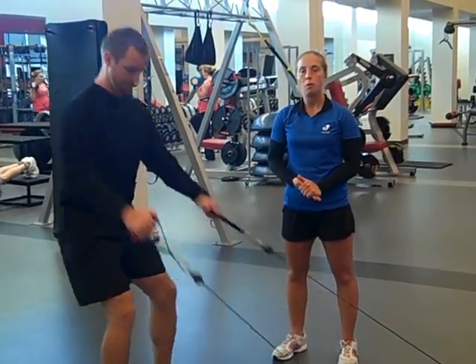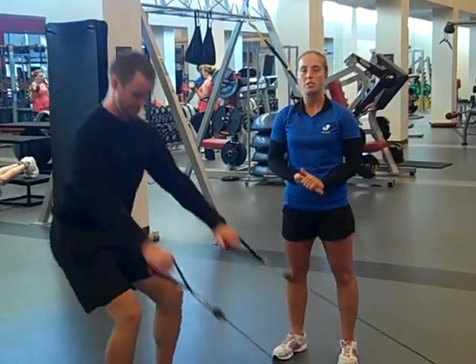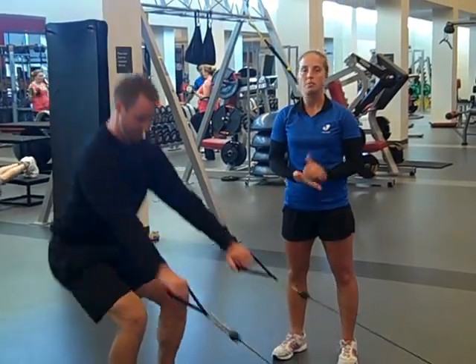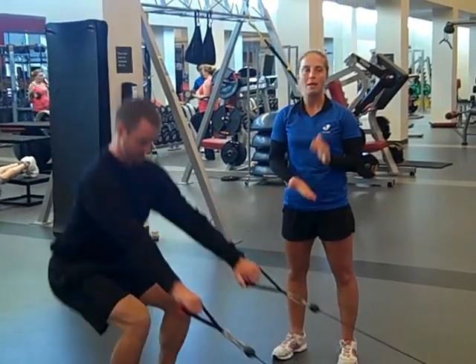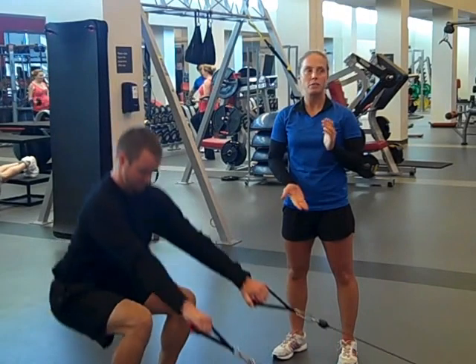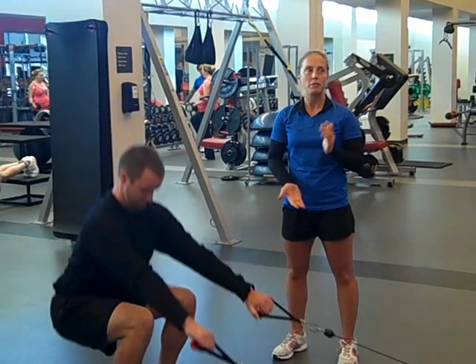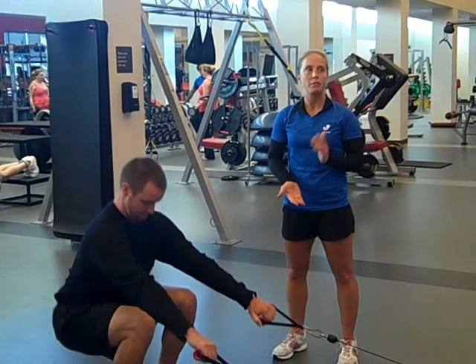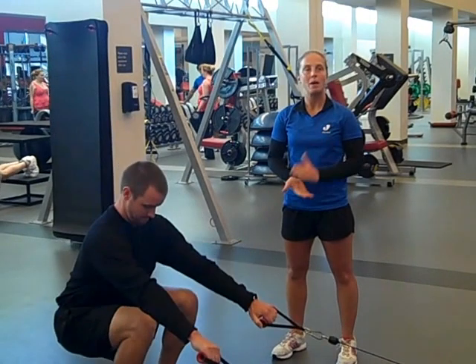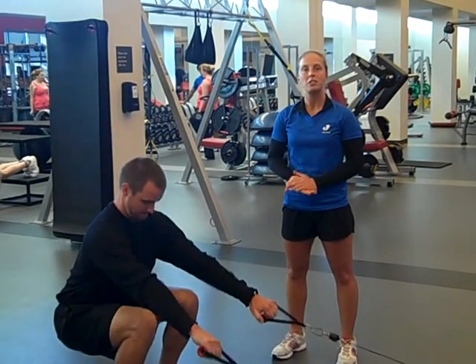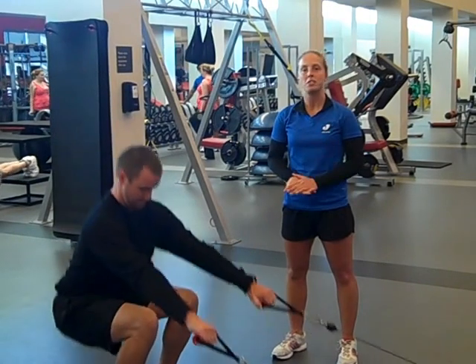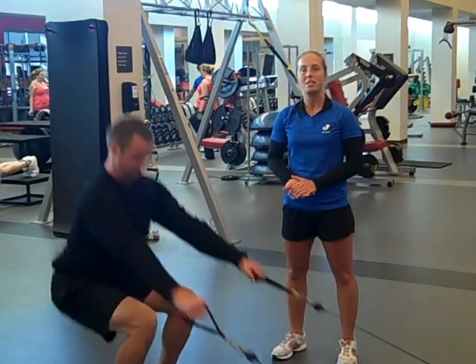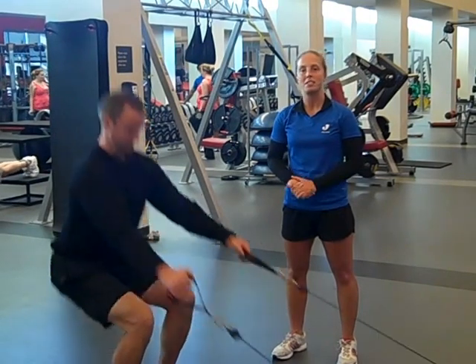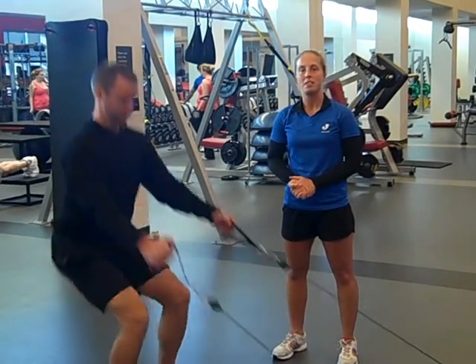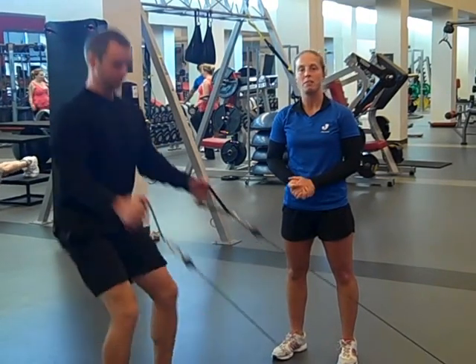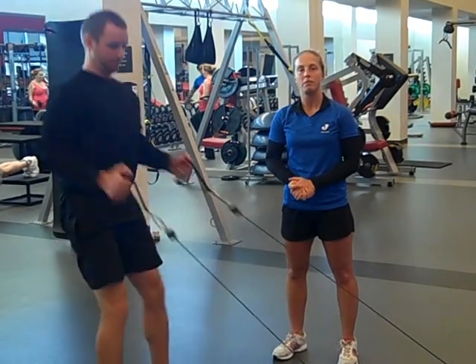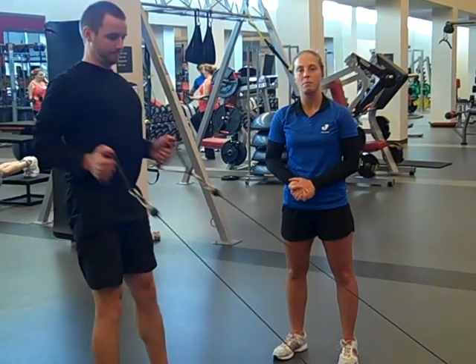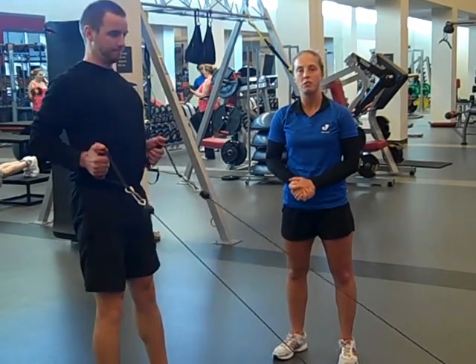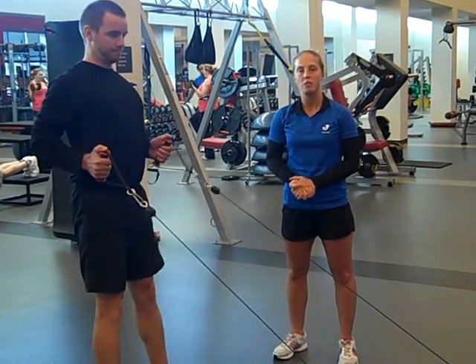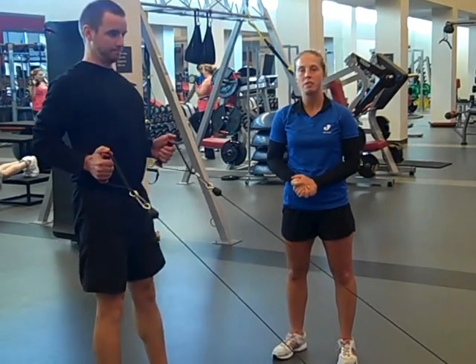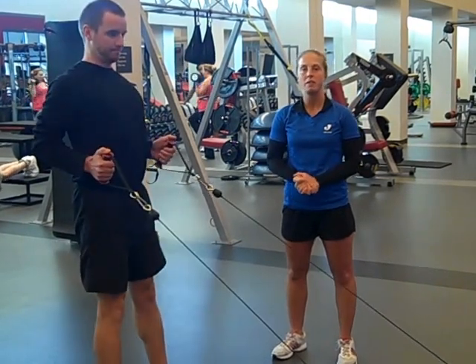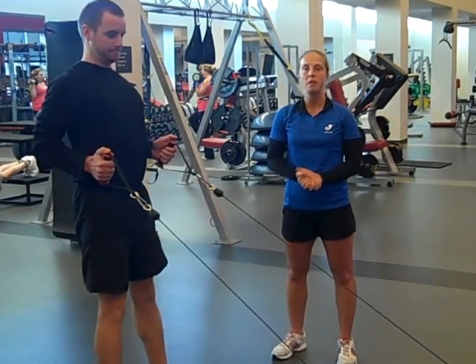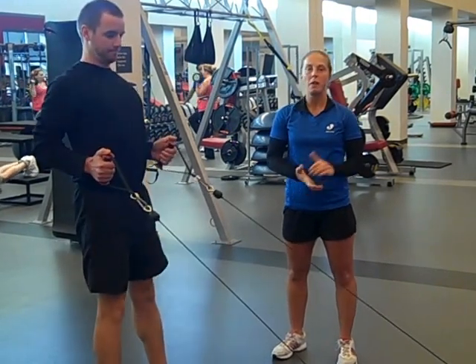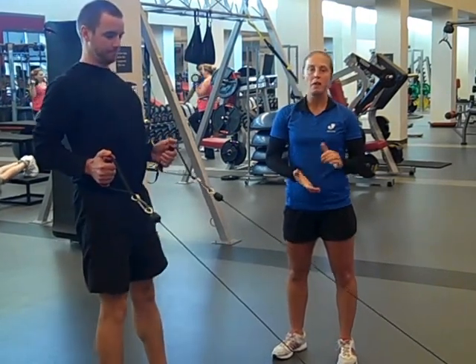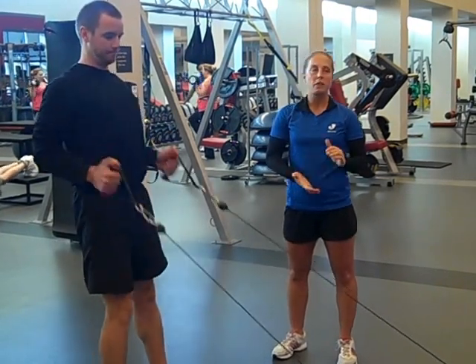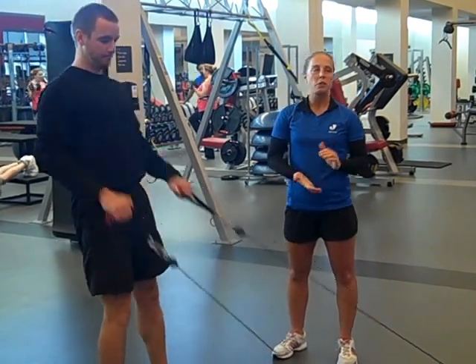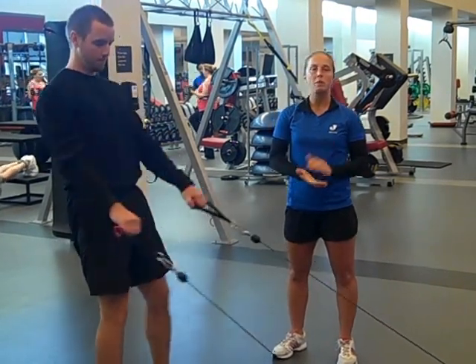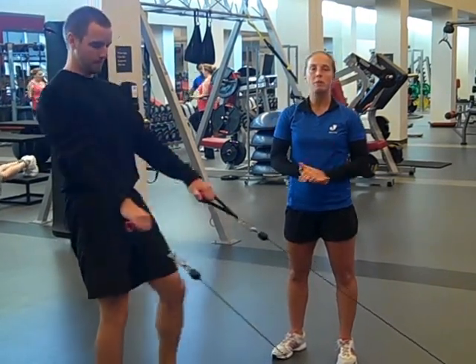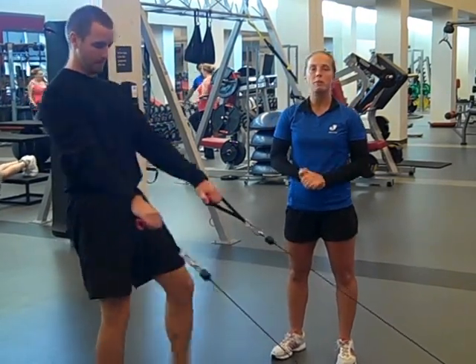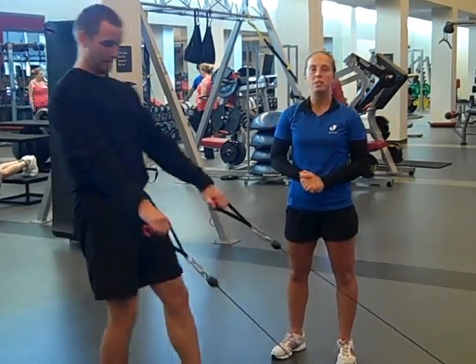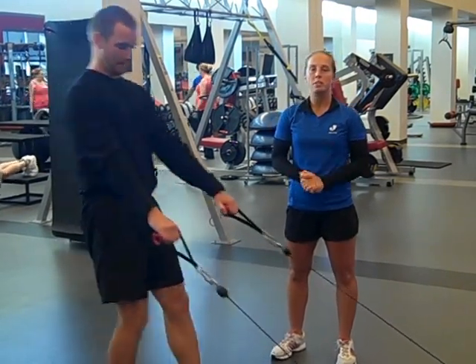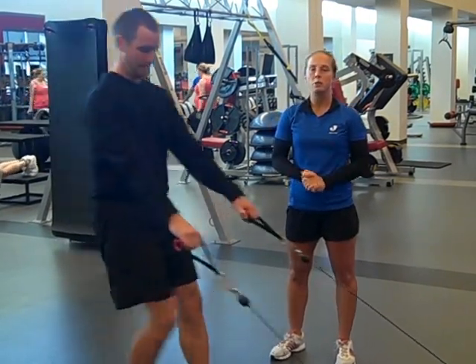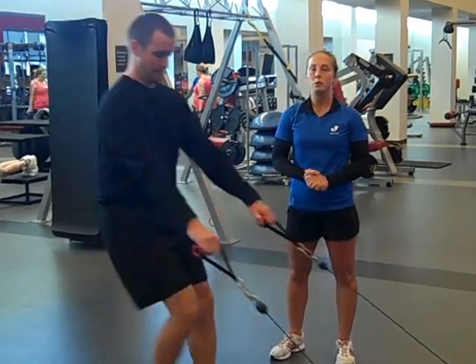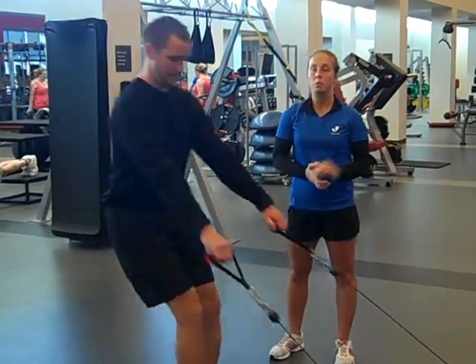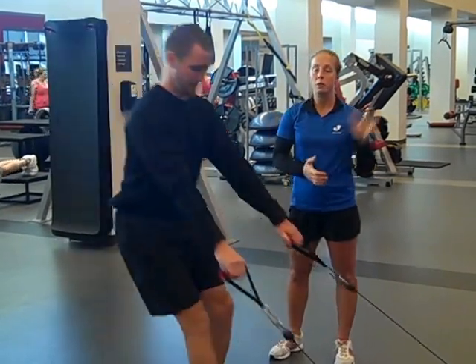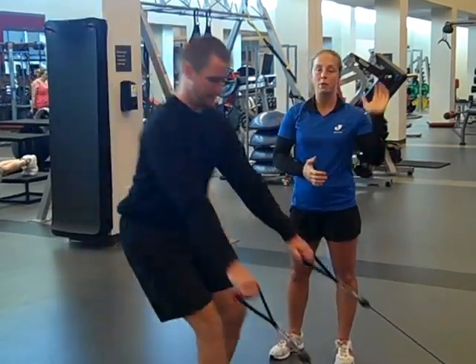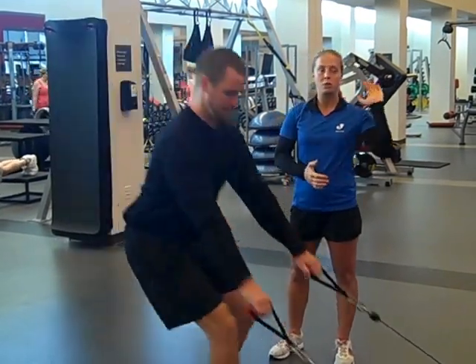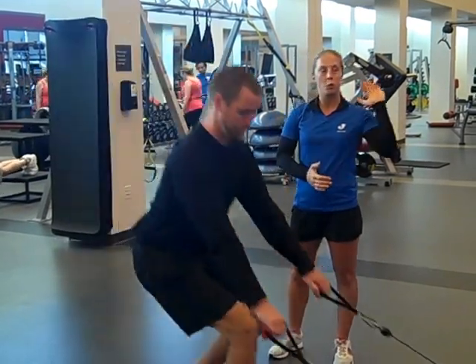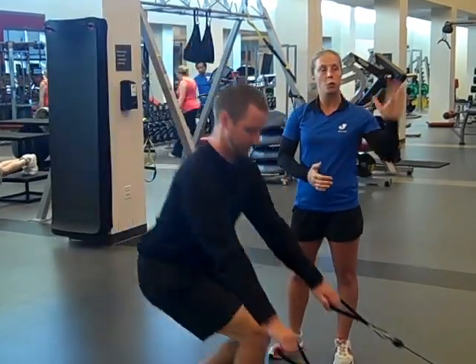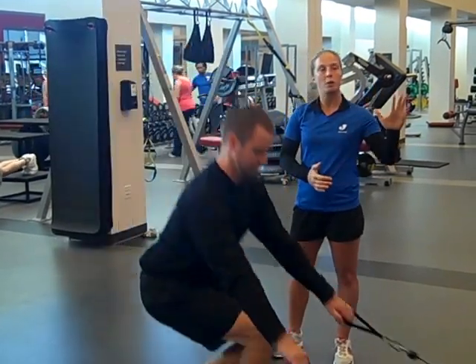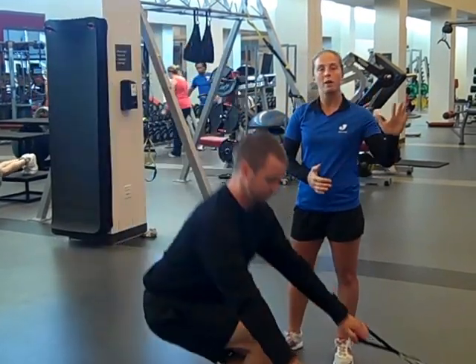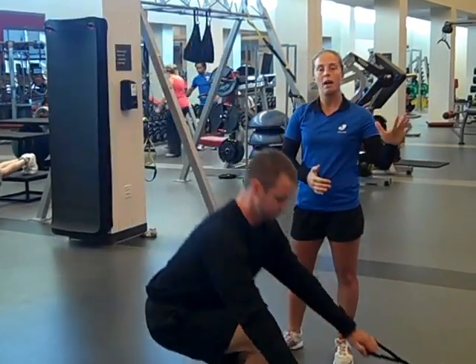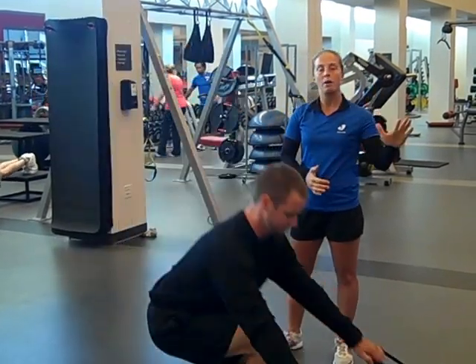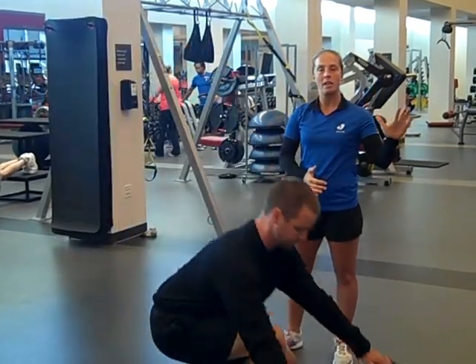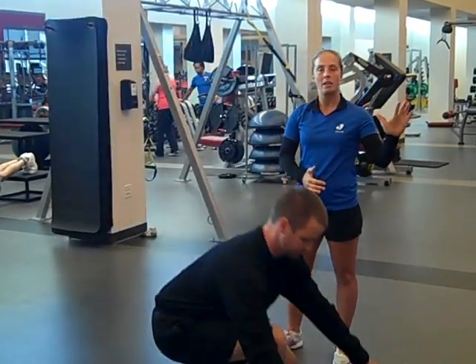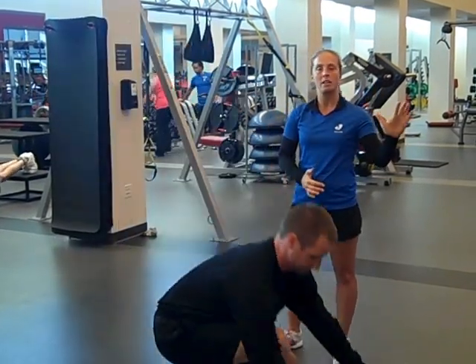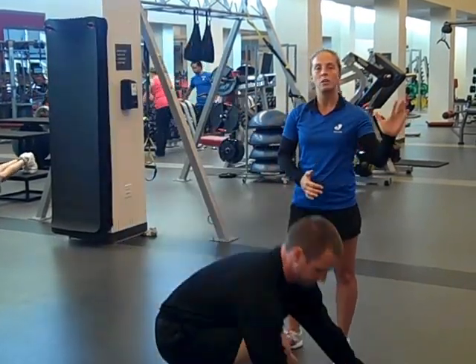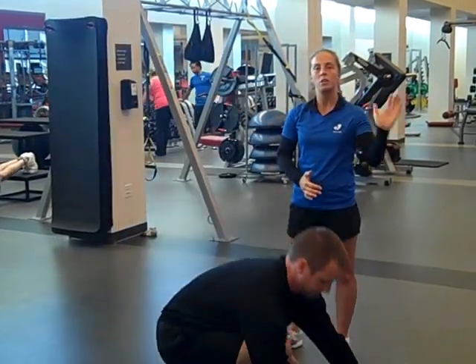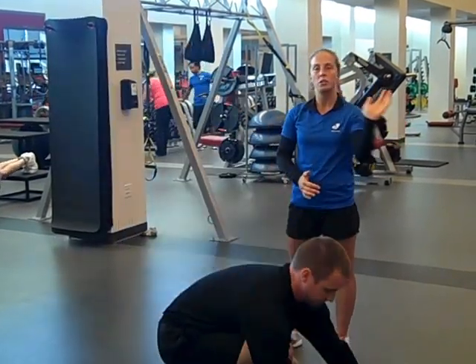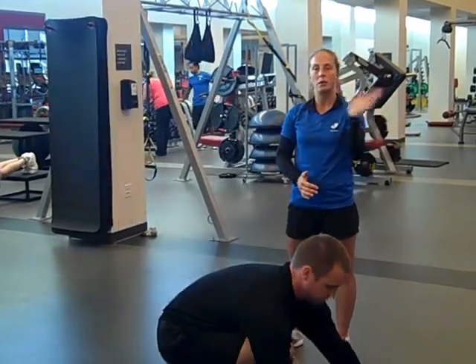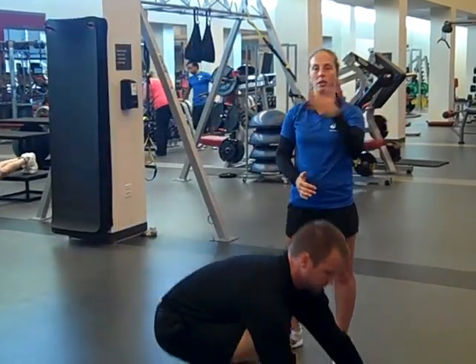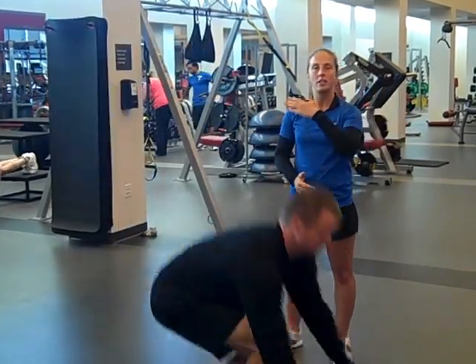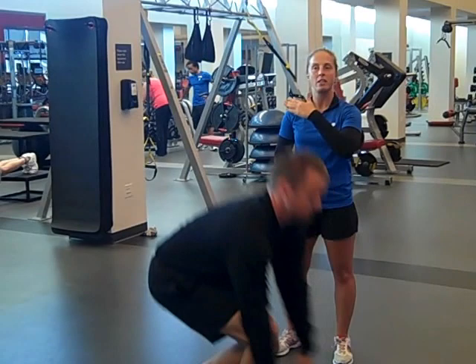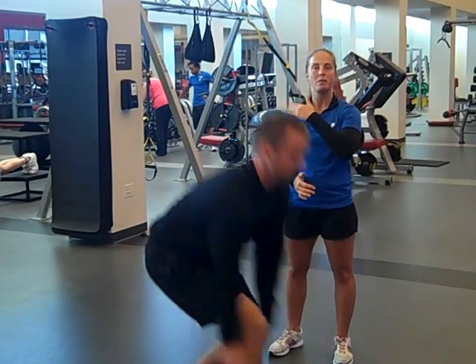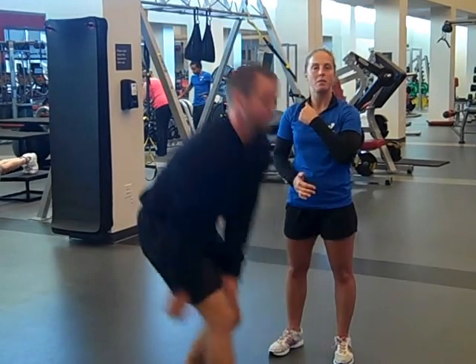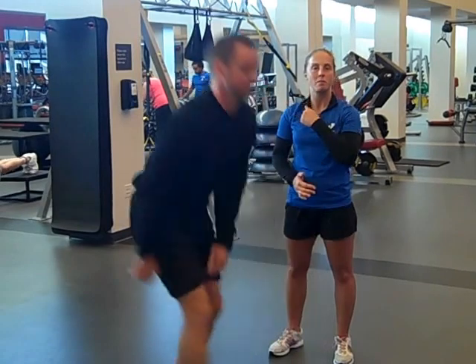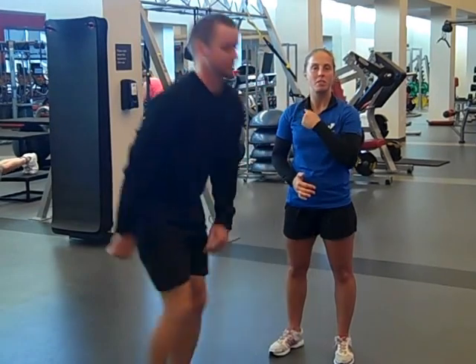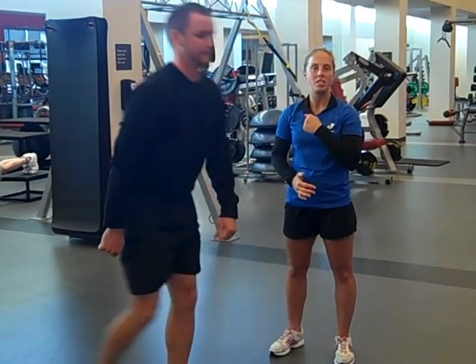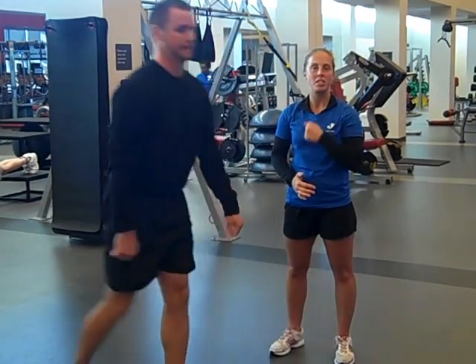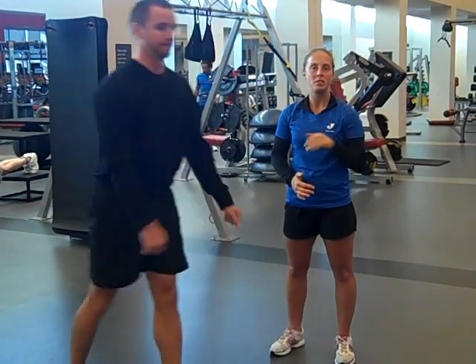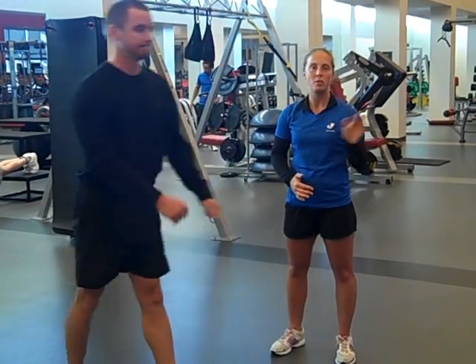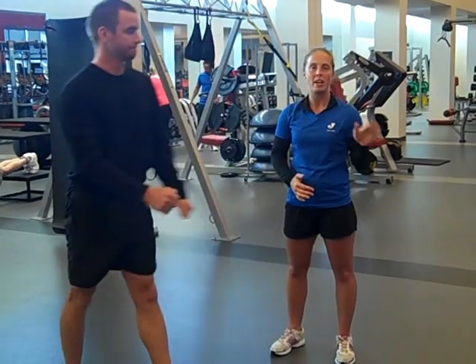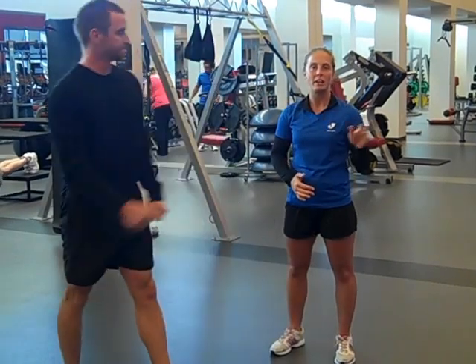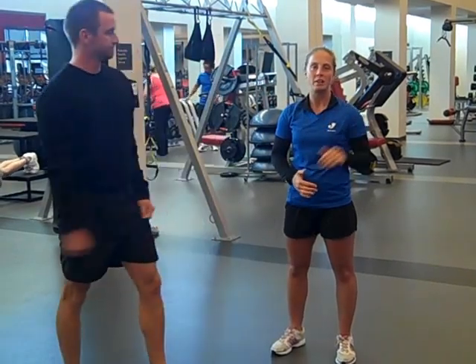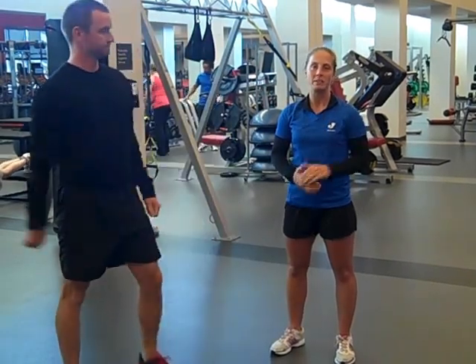Once you've mastered a few exercises on the free motion, you'll be able to do pretty much your whole workout — anything that you can do on any of the other machines right here.